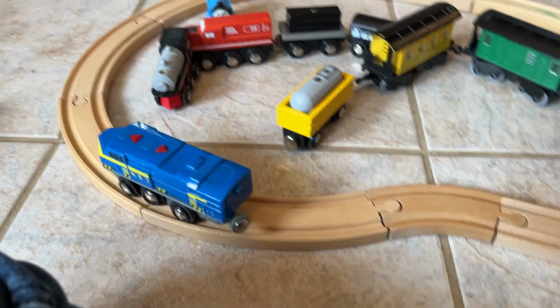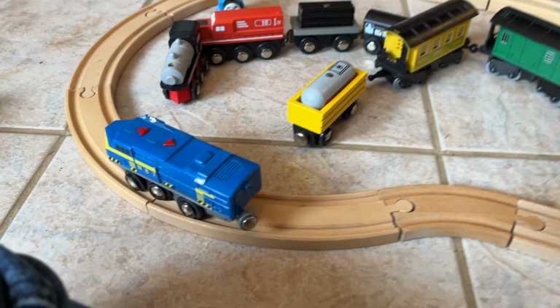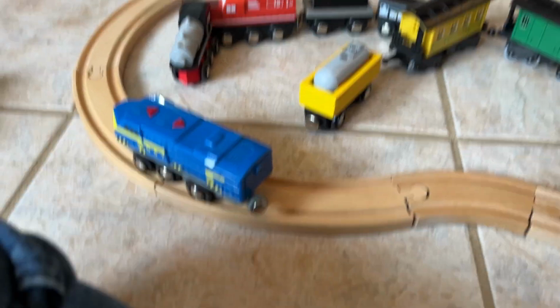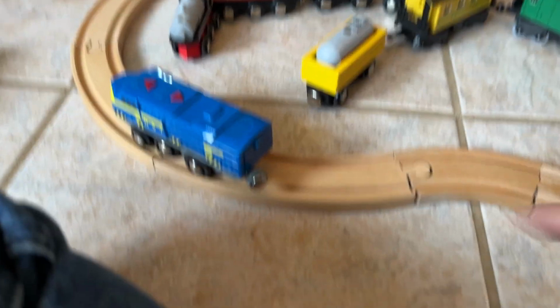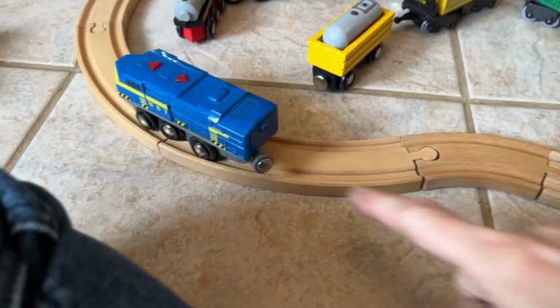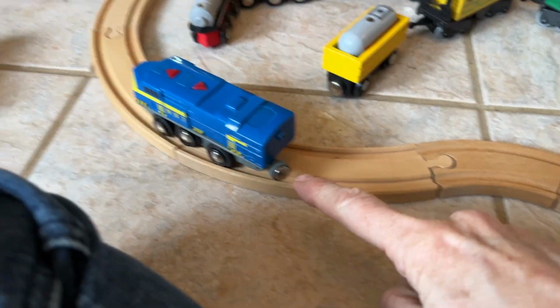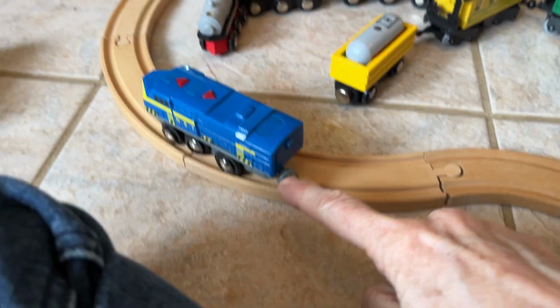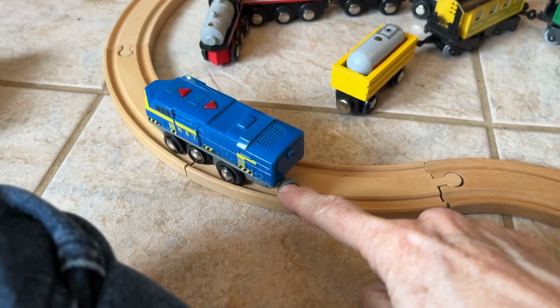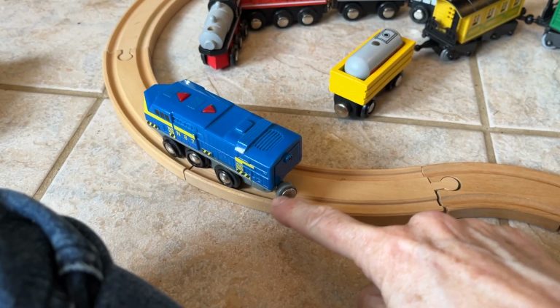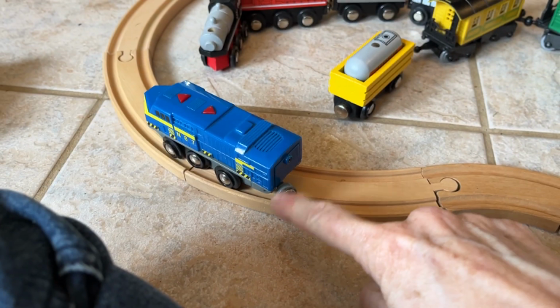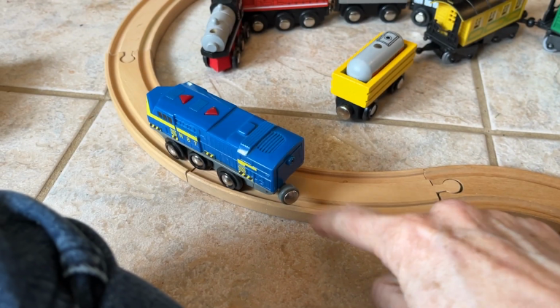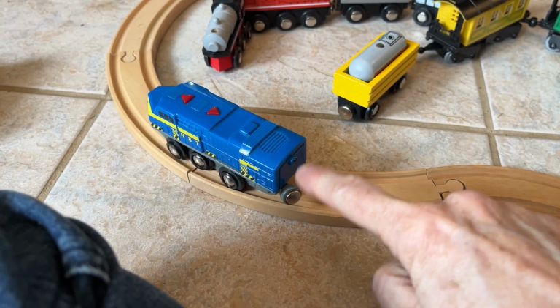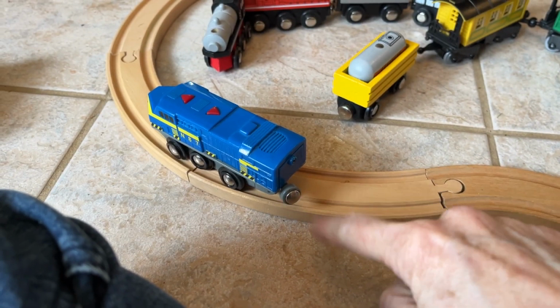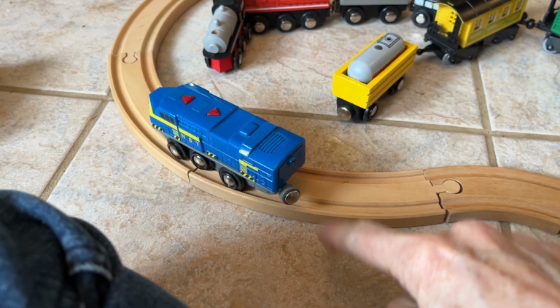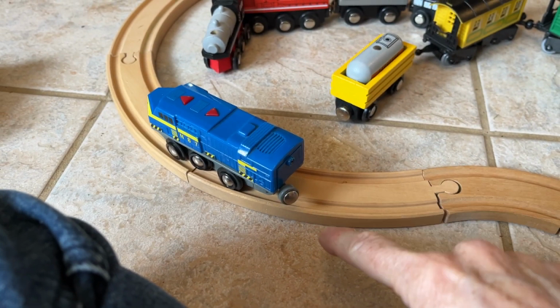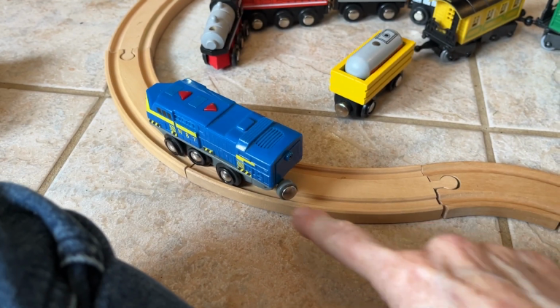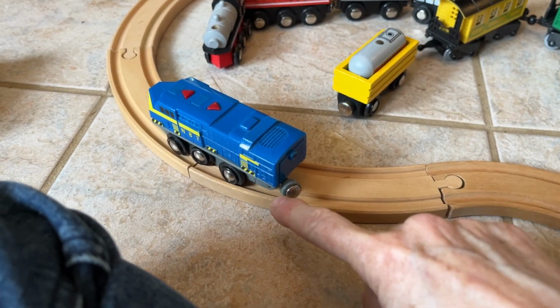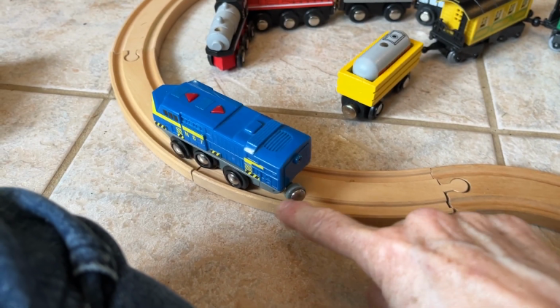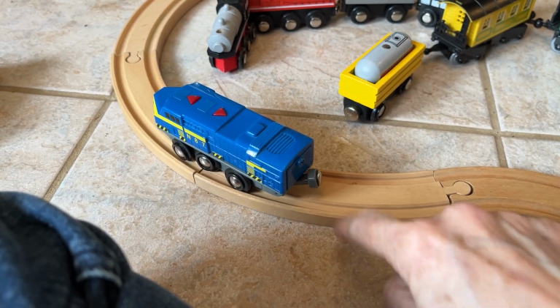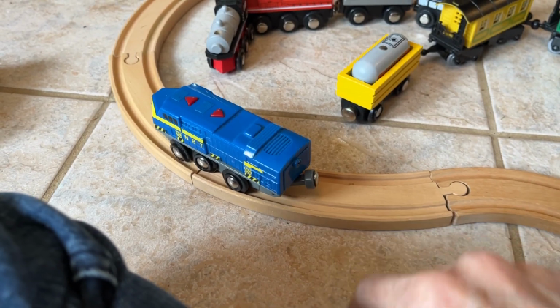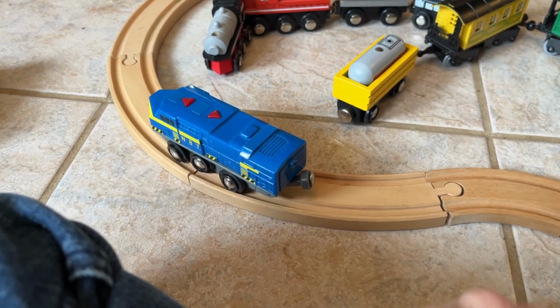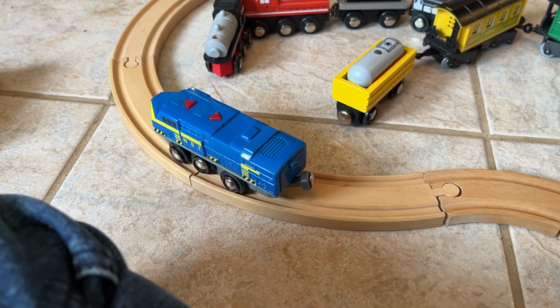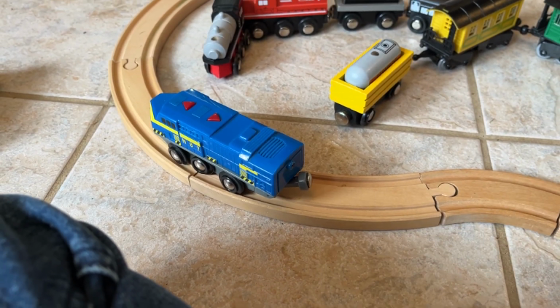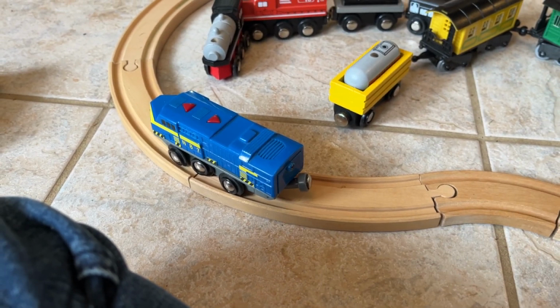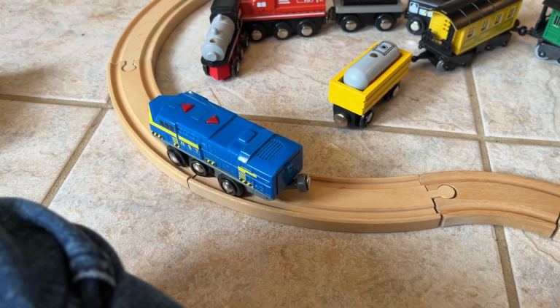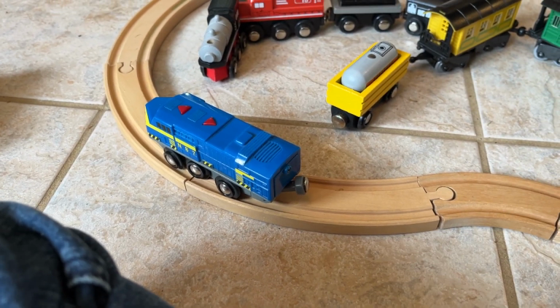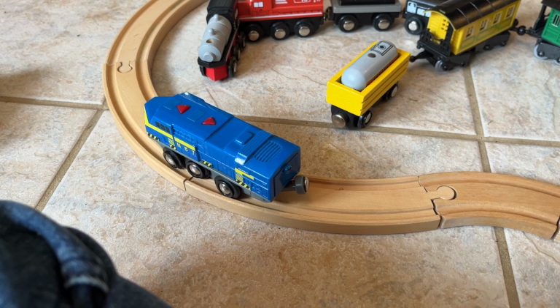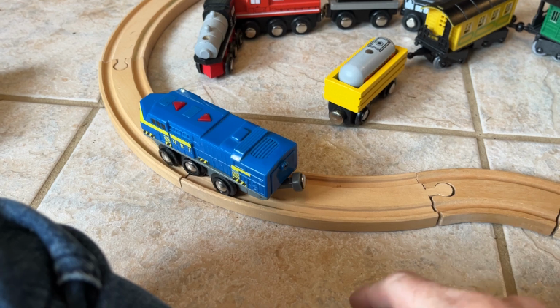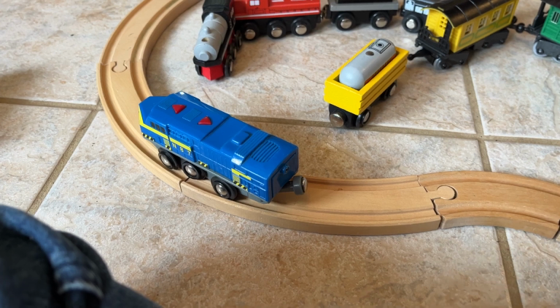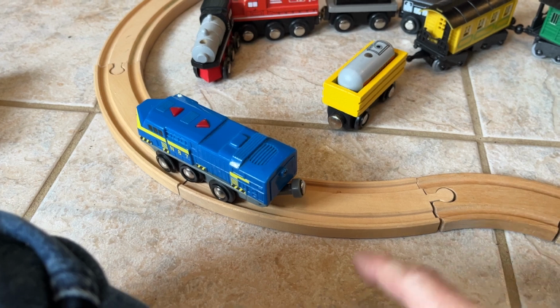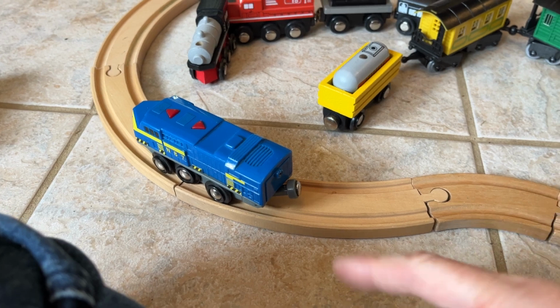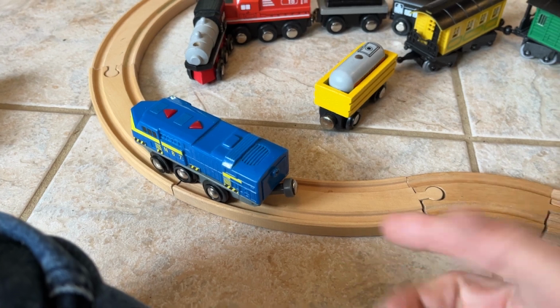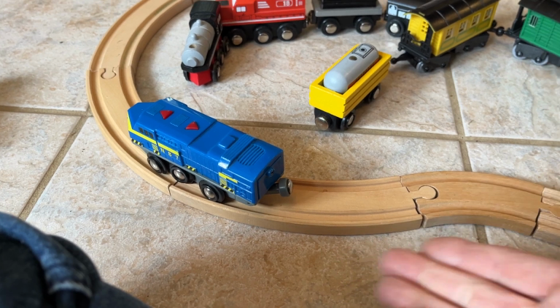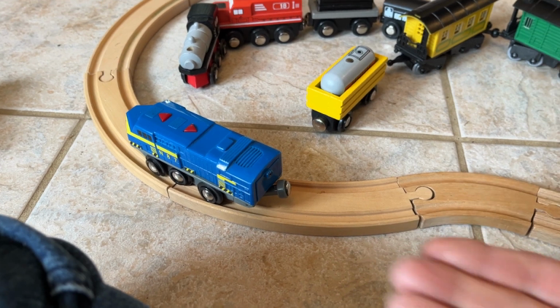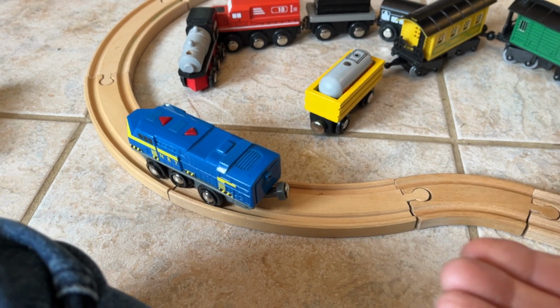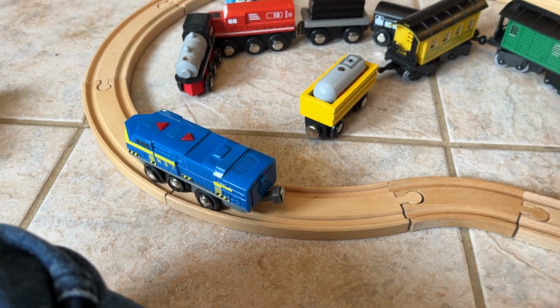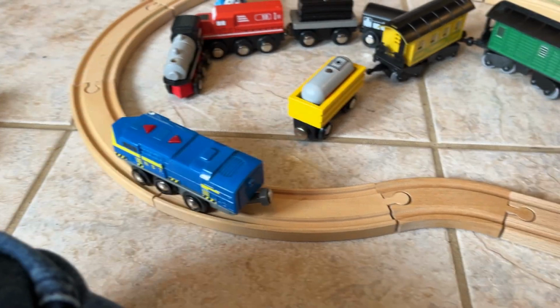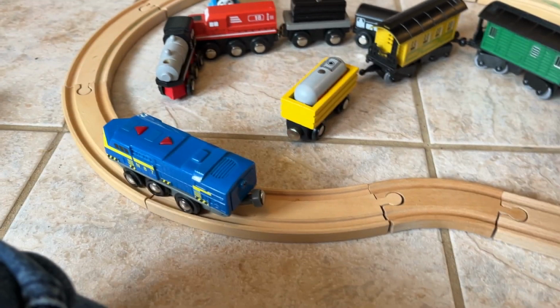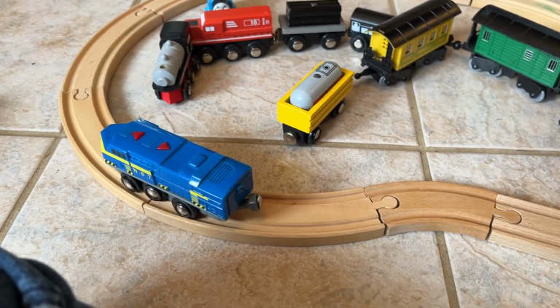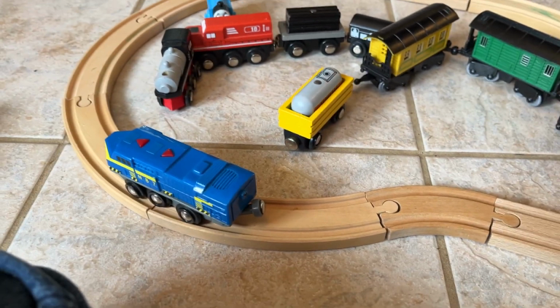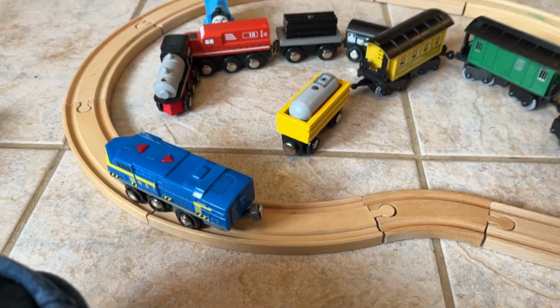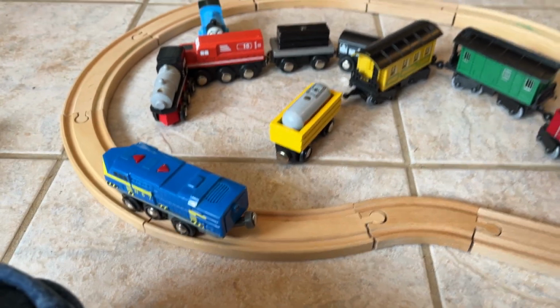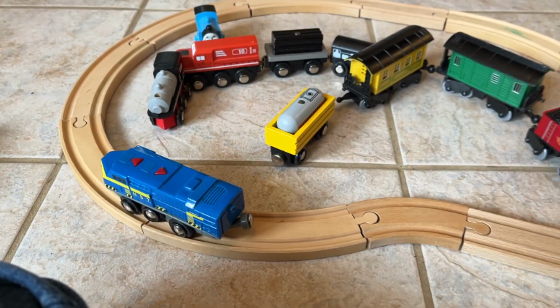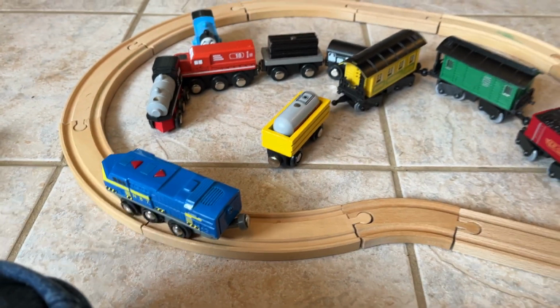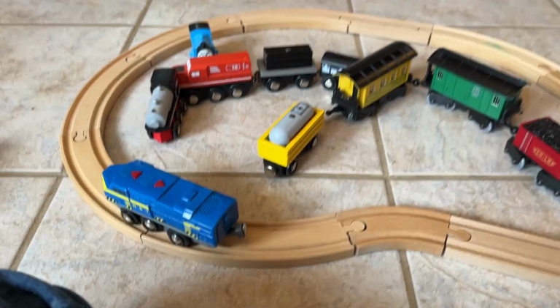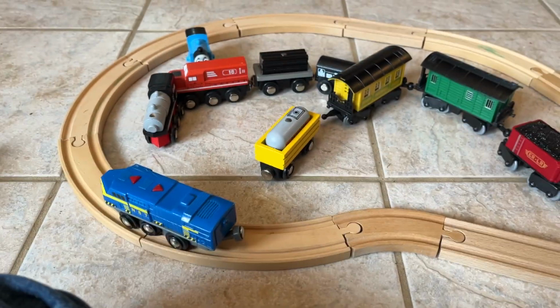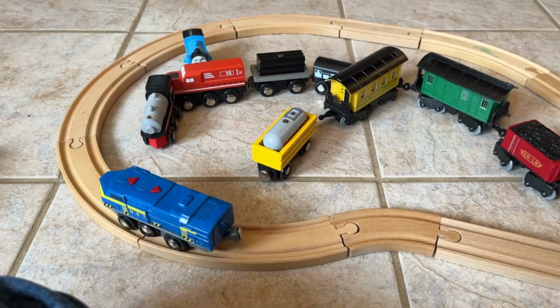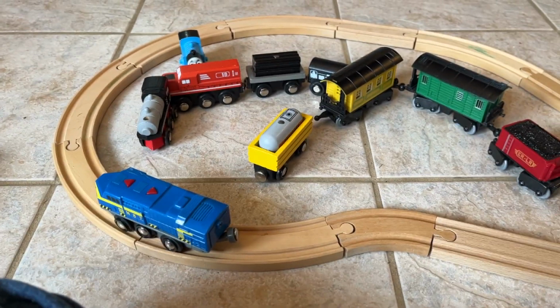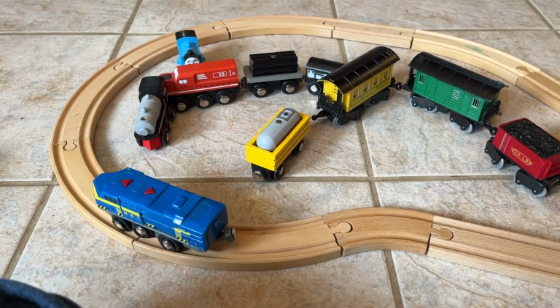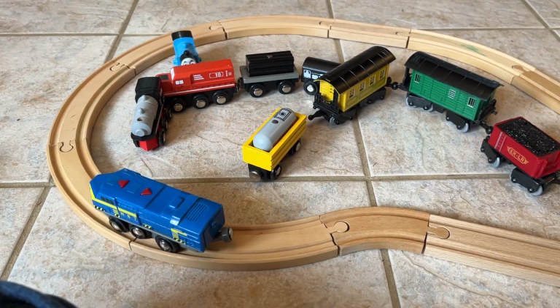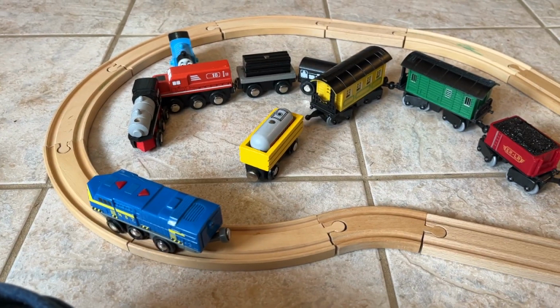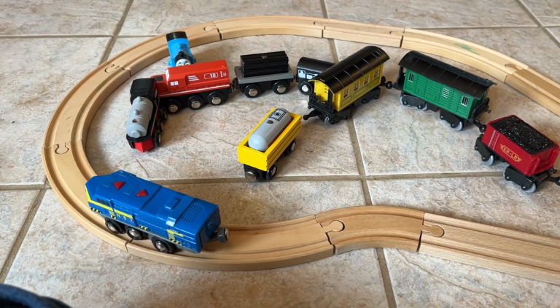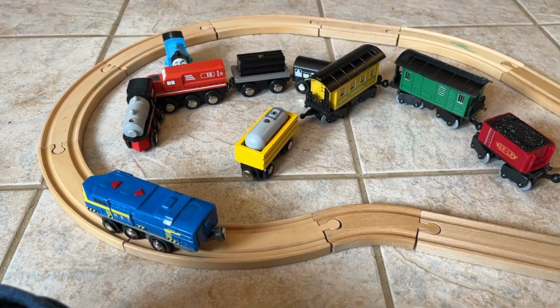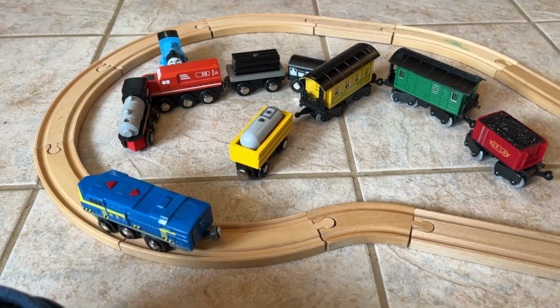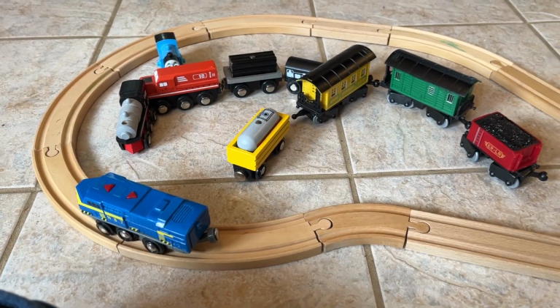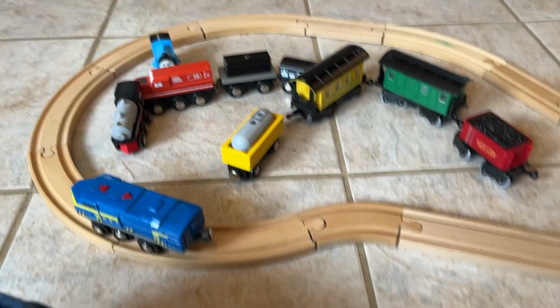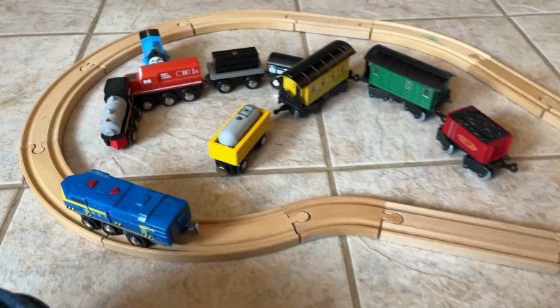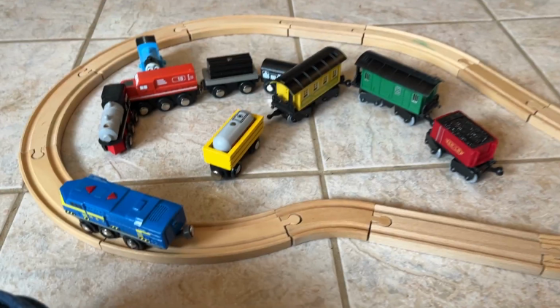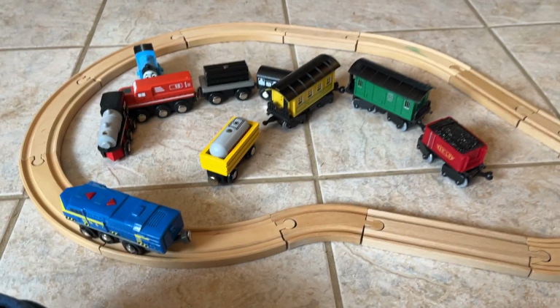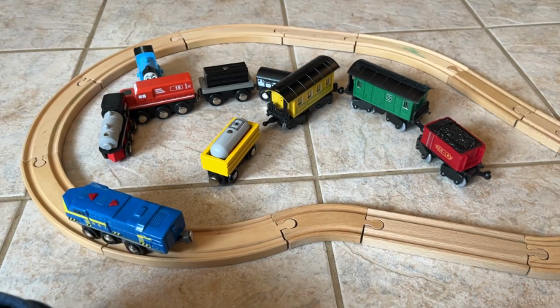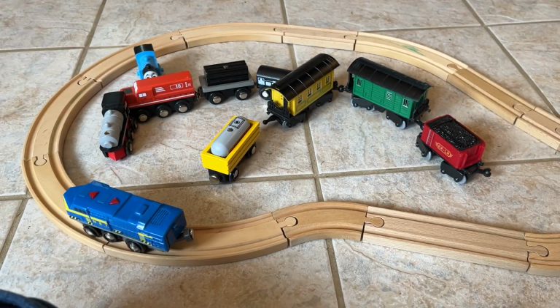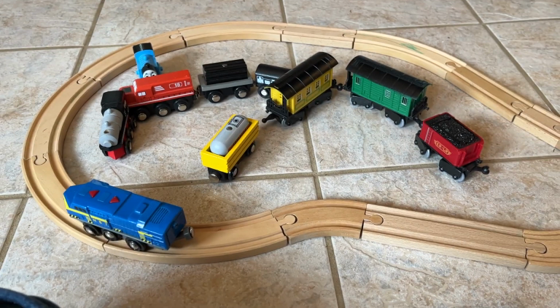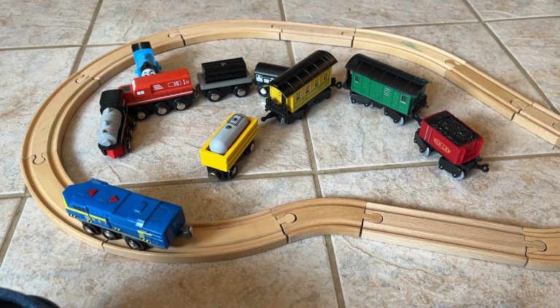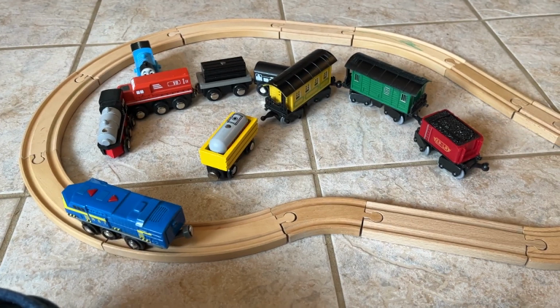Sometimes this coupler drags down and gets in the way, so you have to make sure that it's up so it doesn't interfere on the track. And there we go.